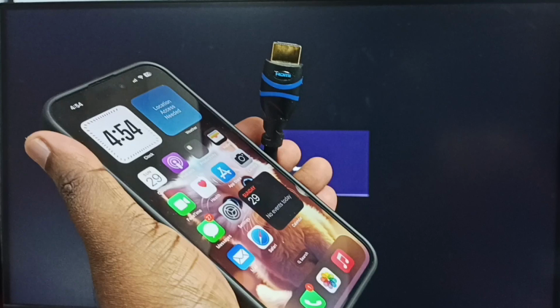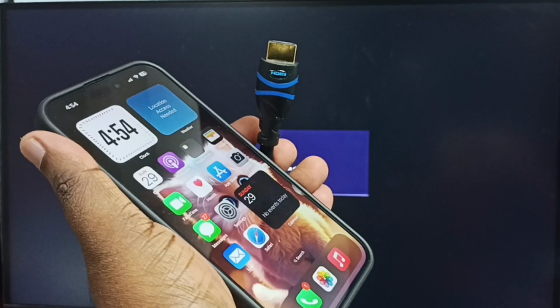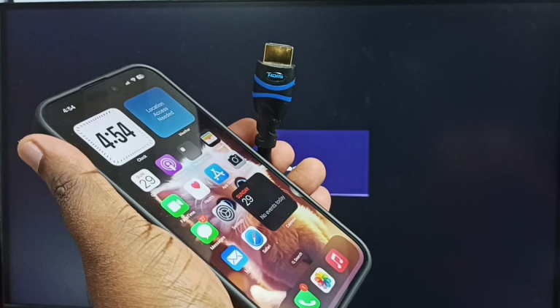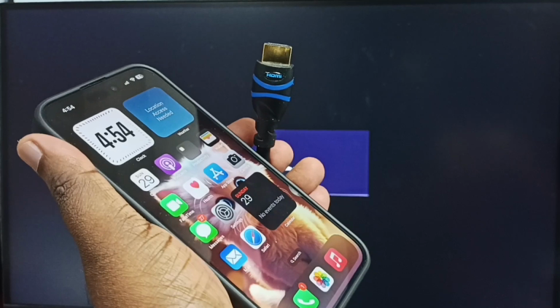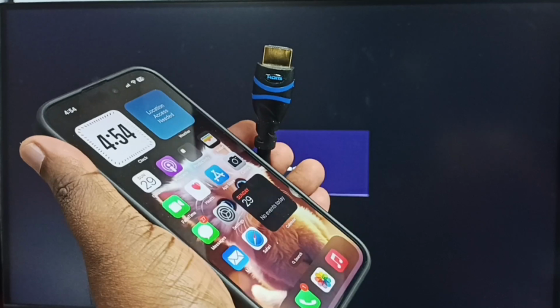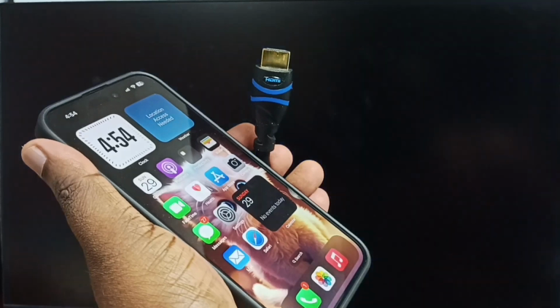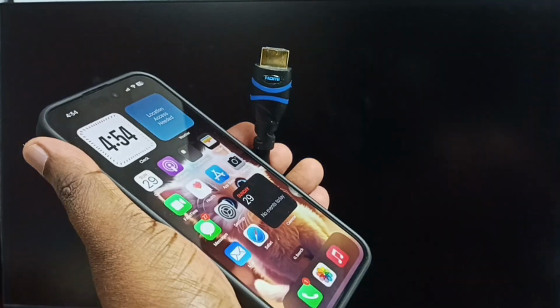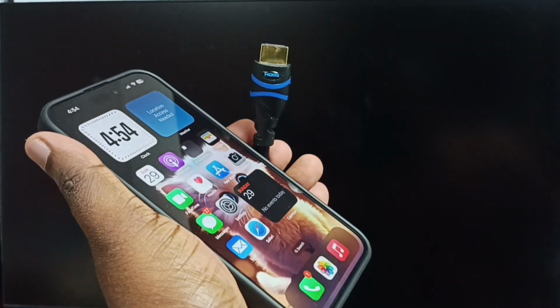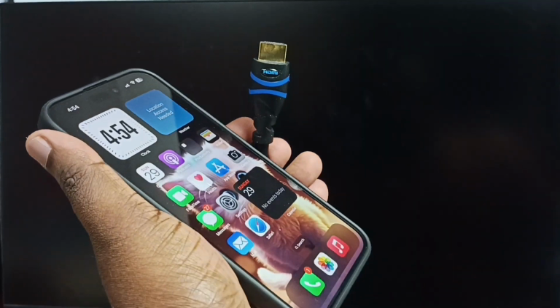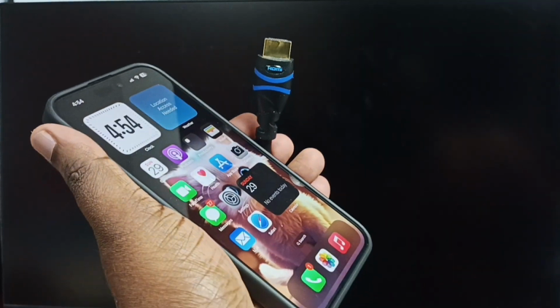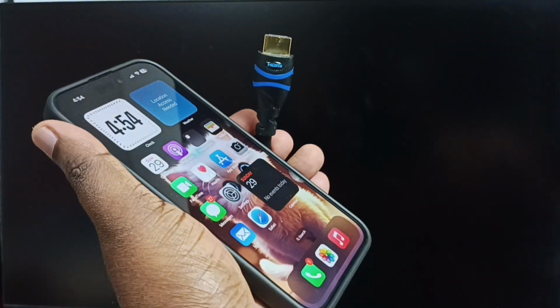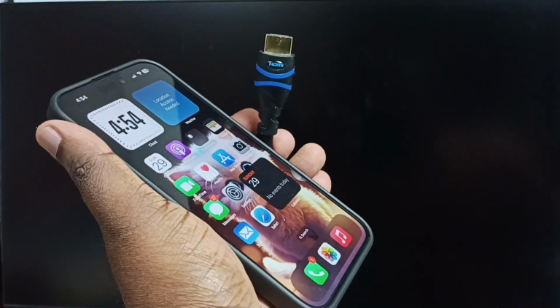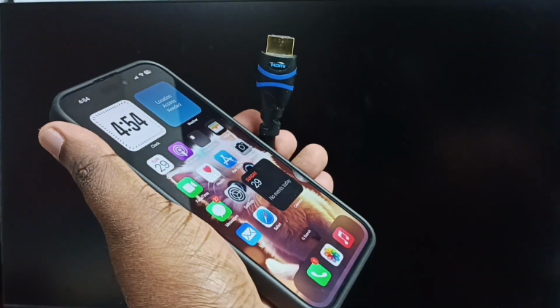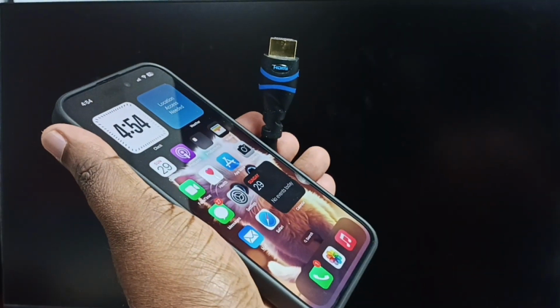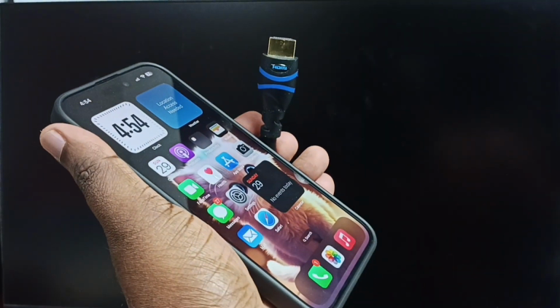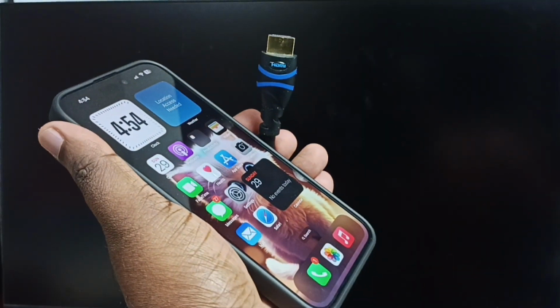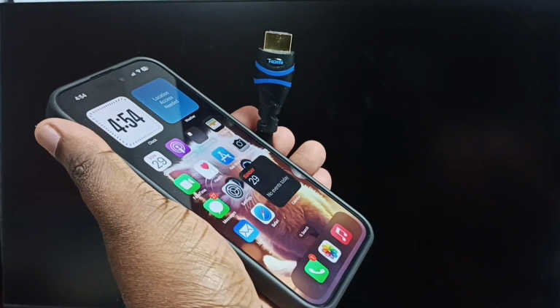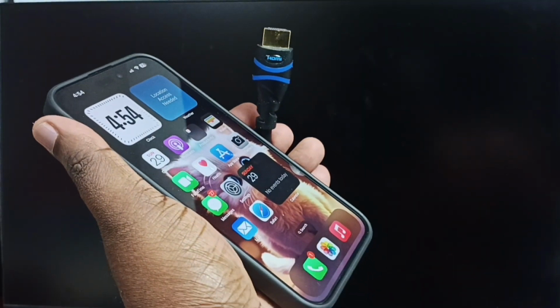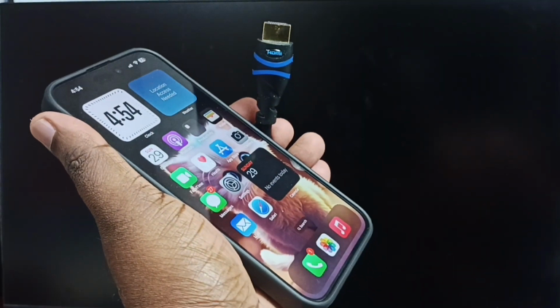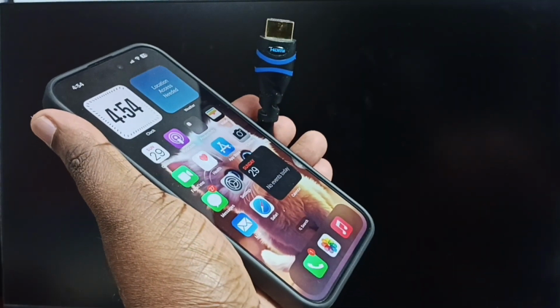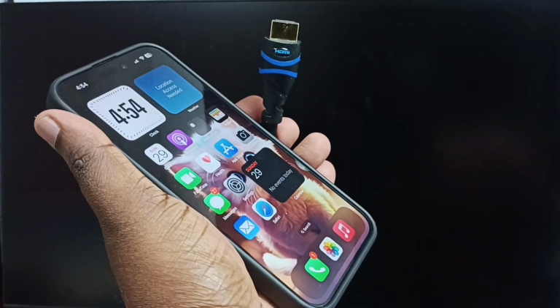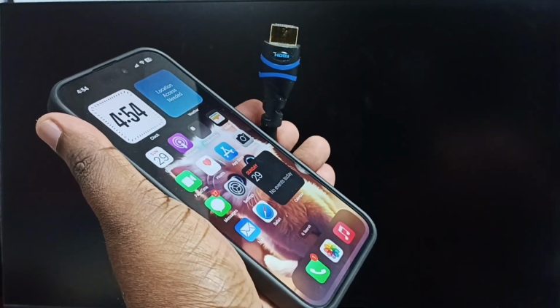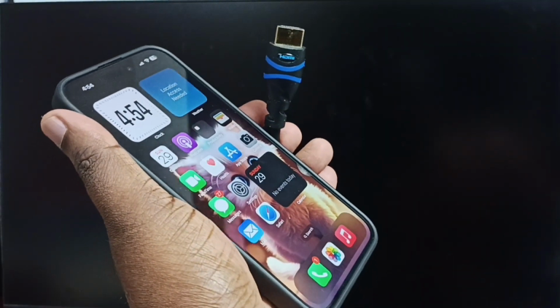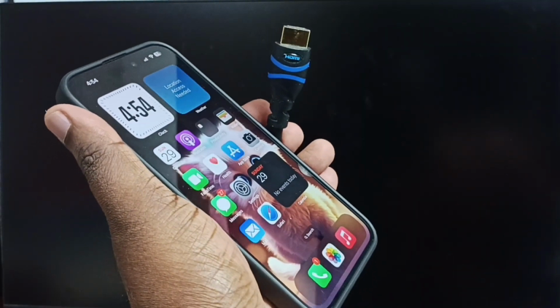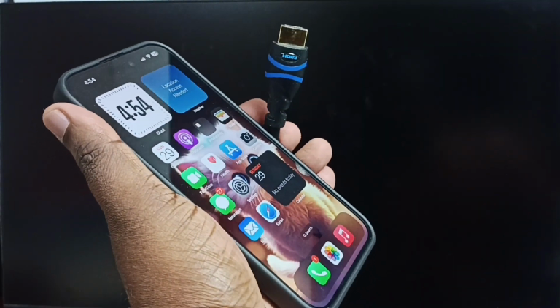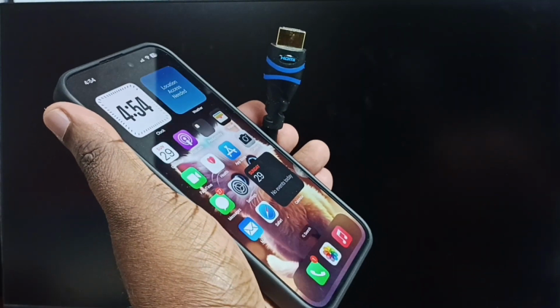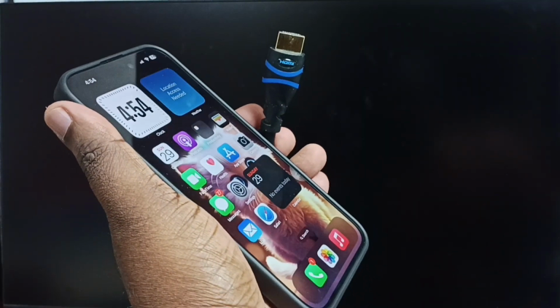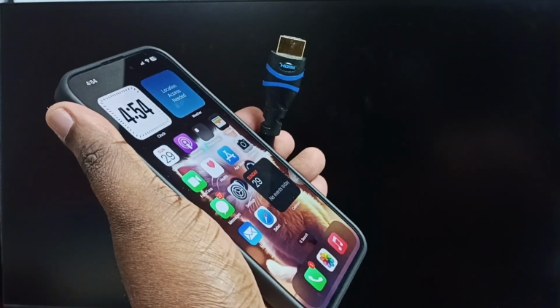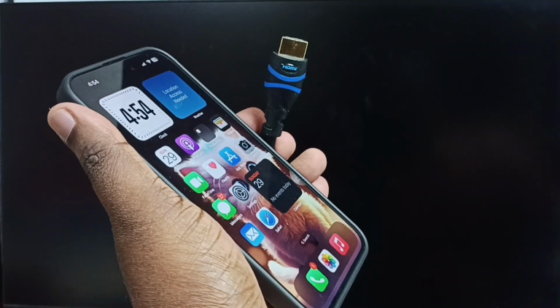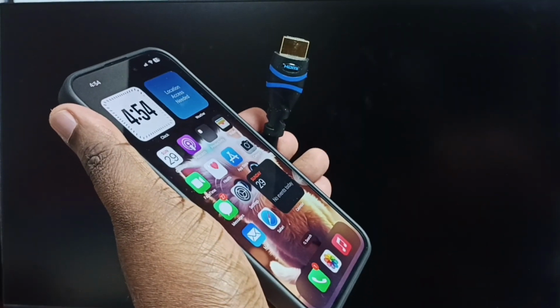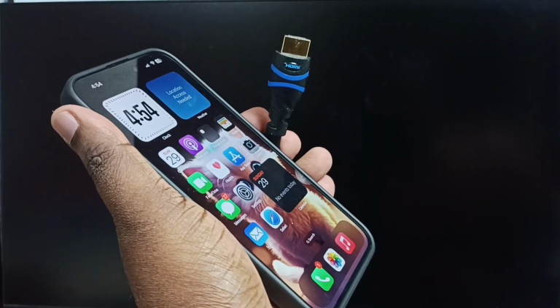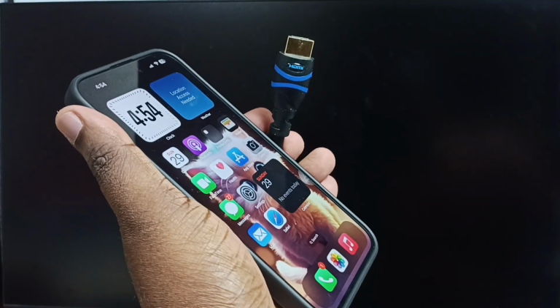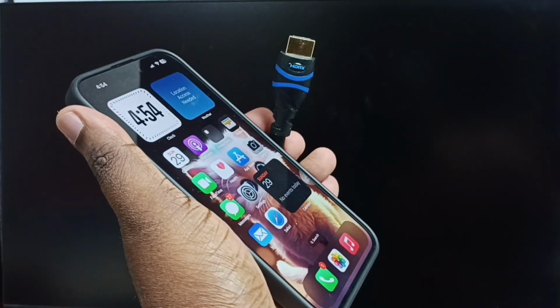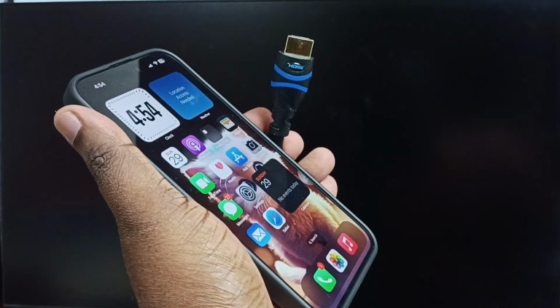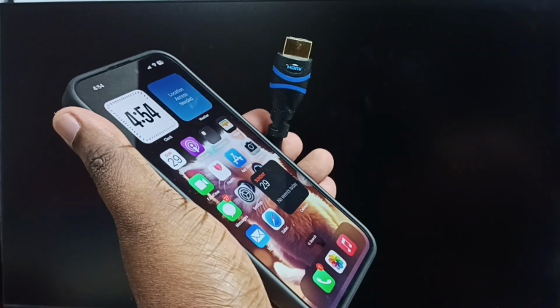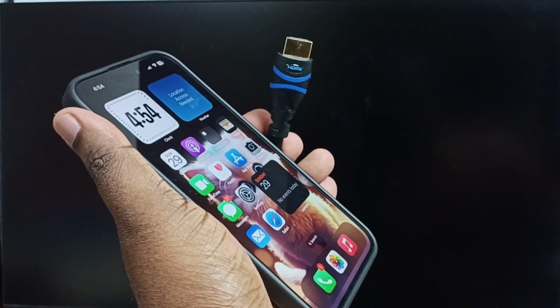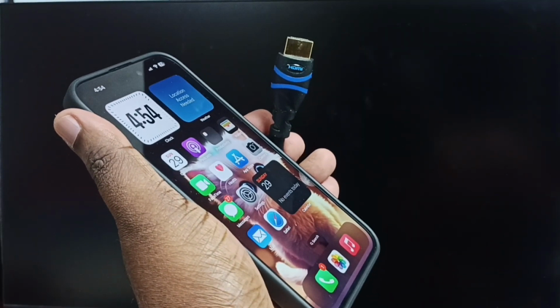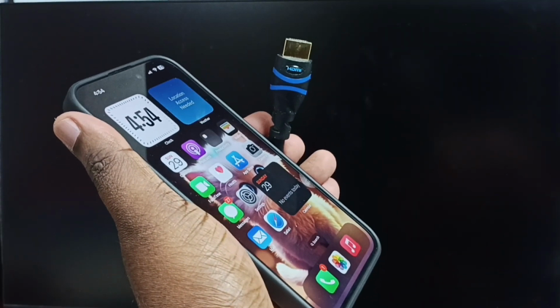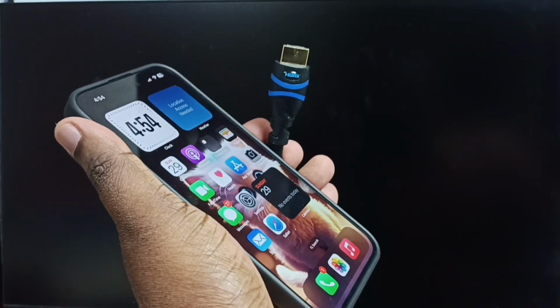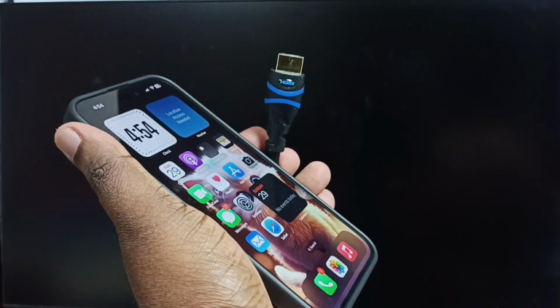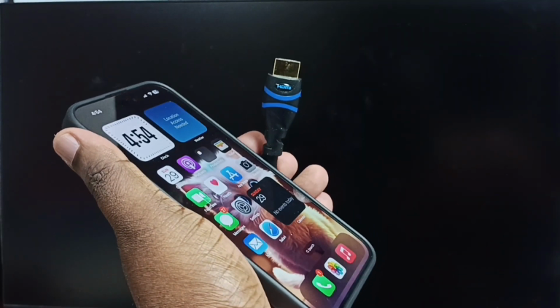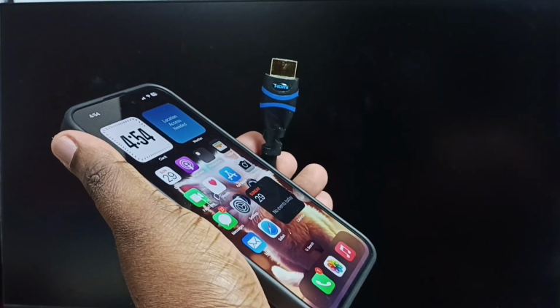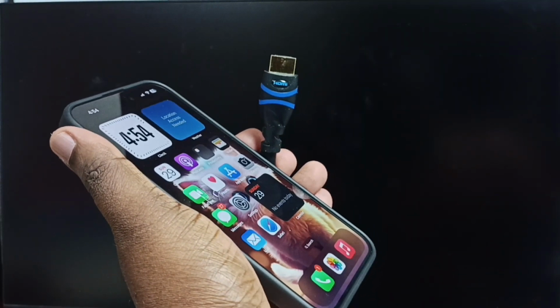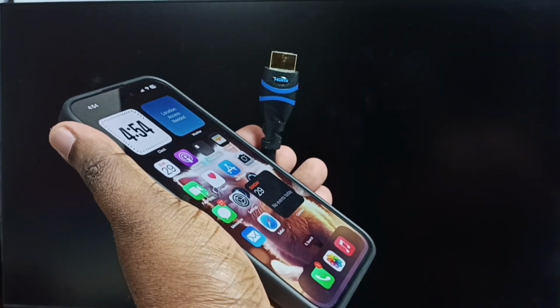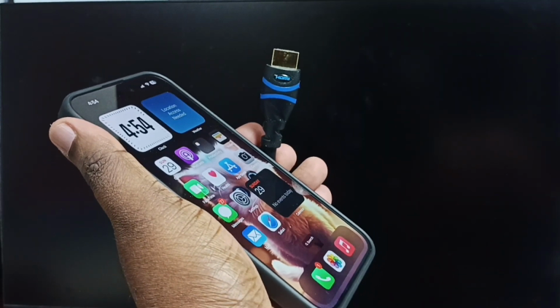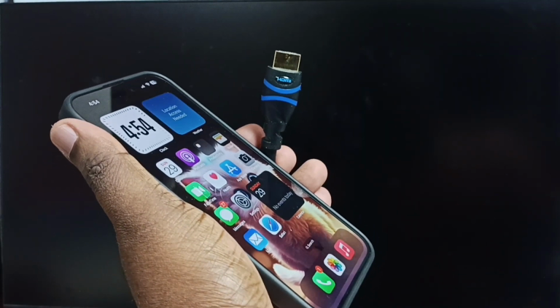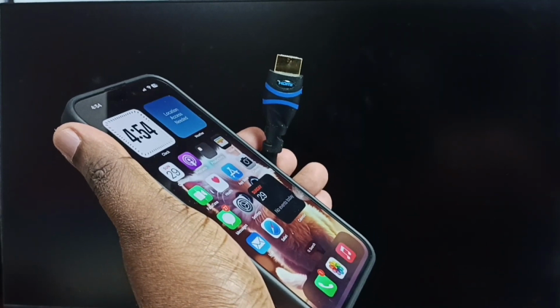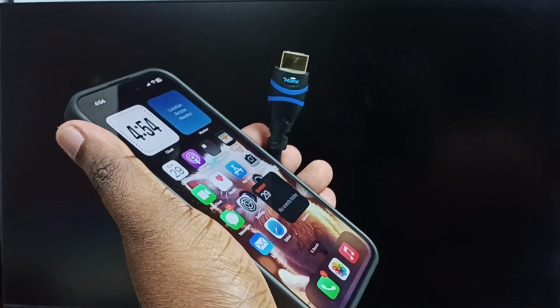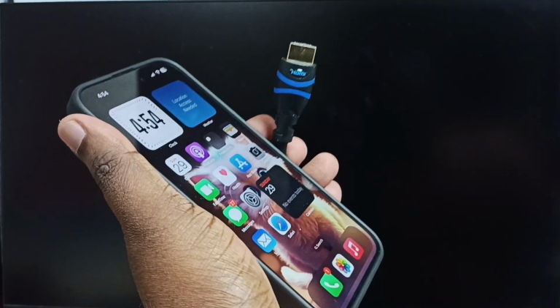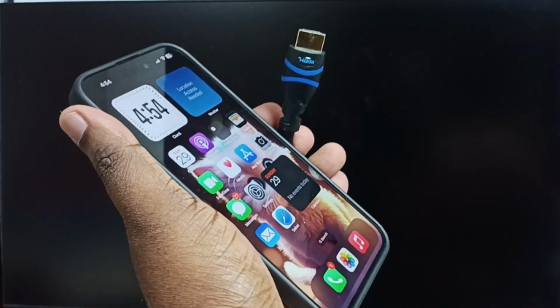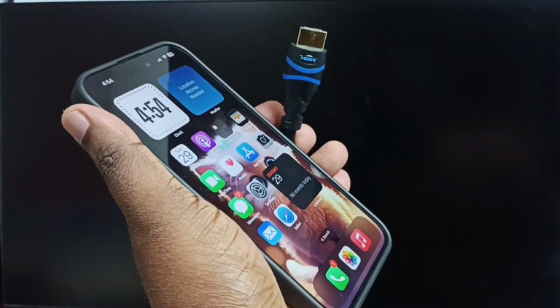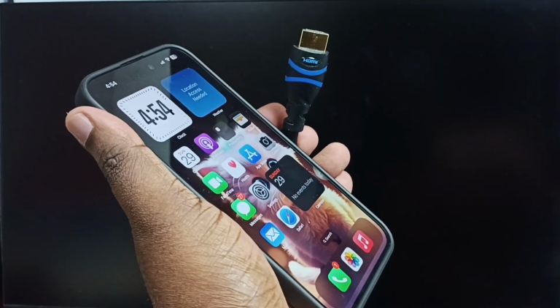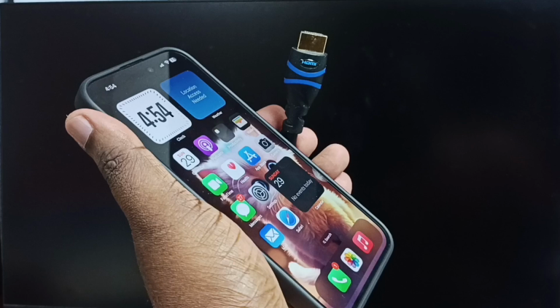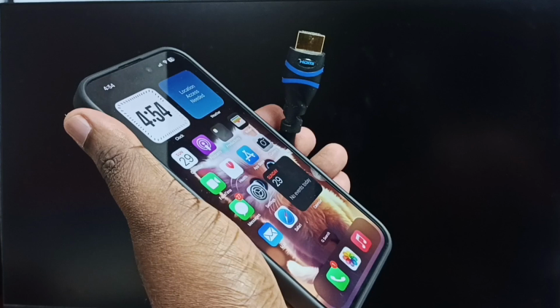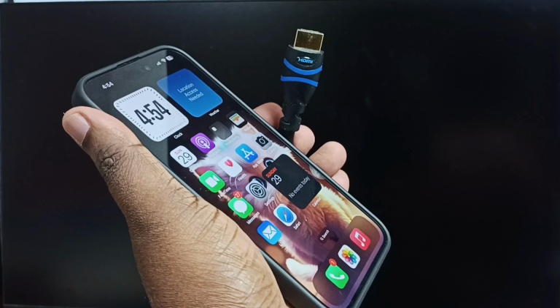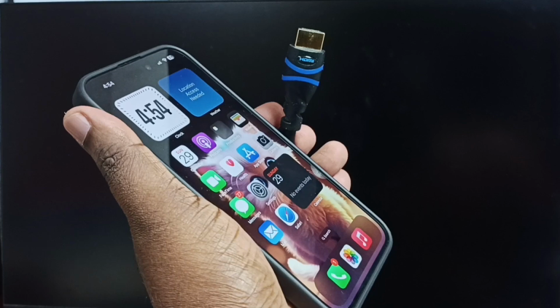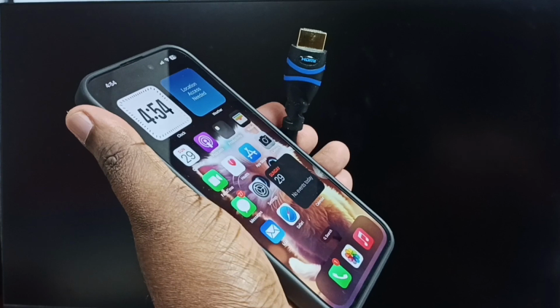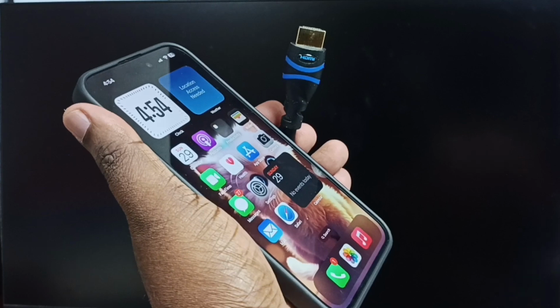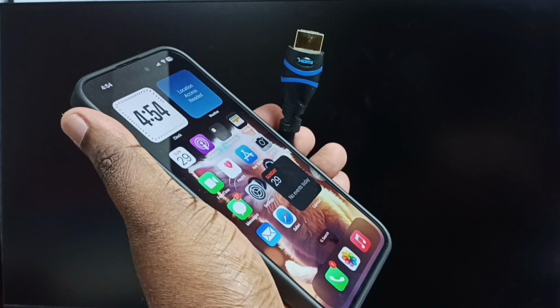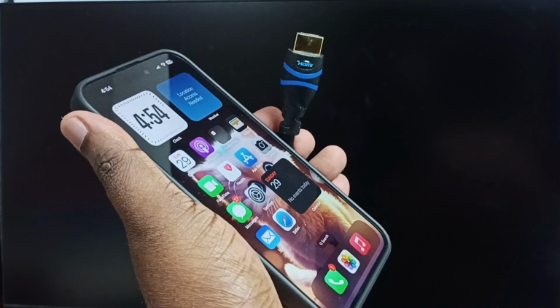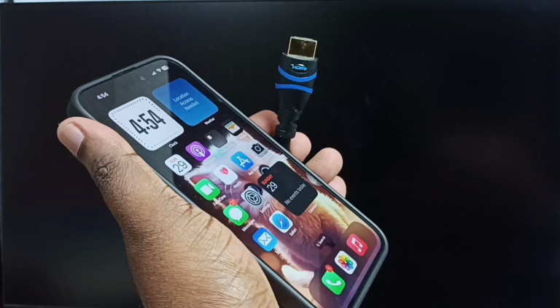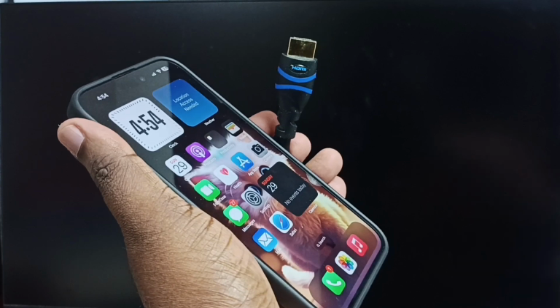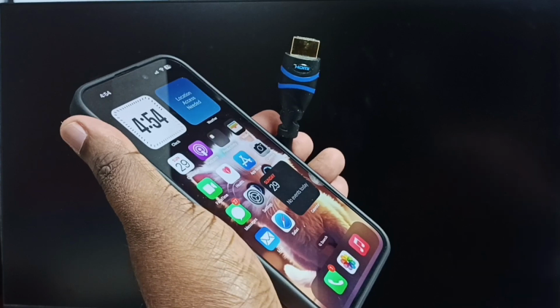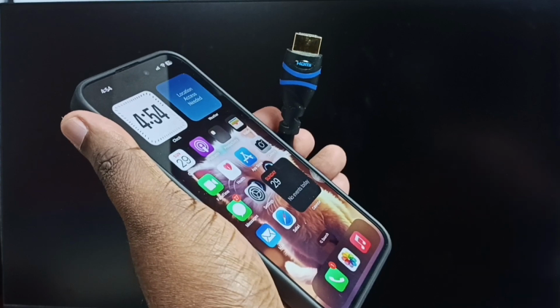Hi friends, this video shows how to do screen mirroring using HDMI cable. Please don't forget to subscribe this channel, please like and share the video.